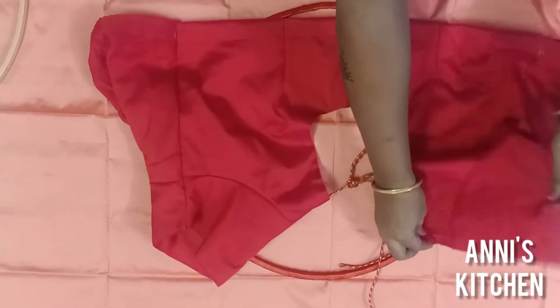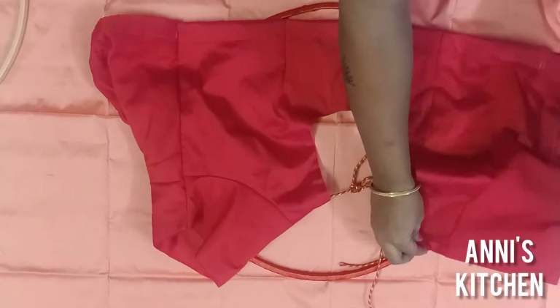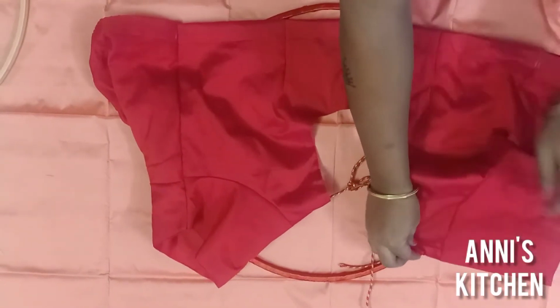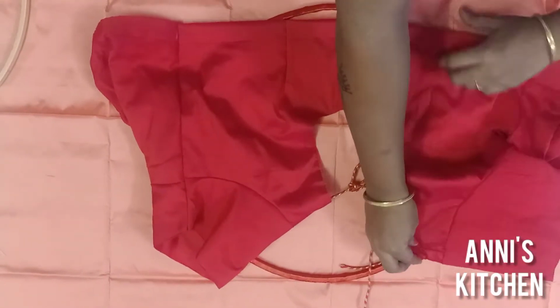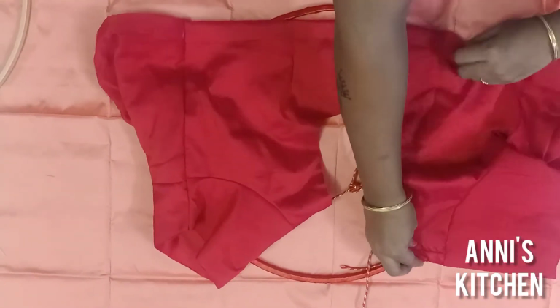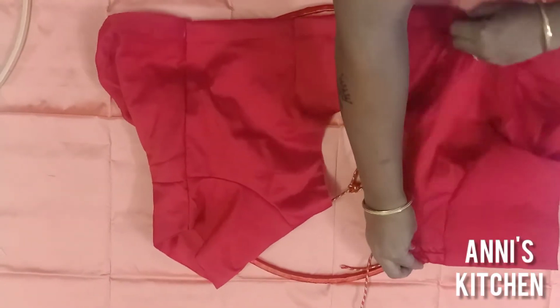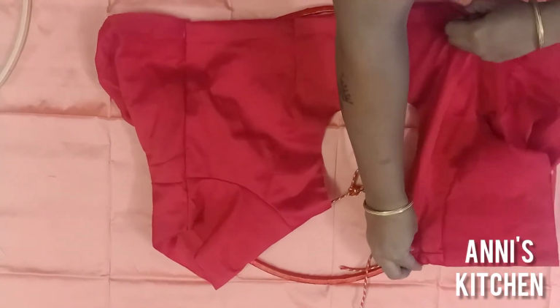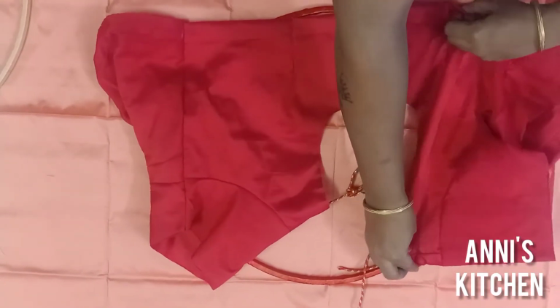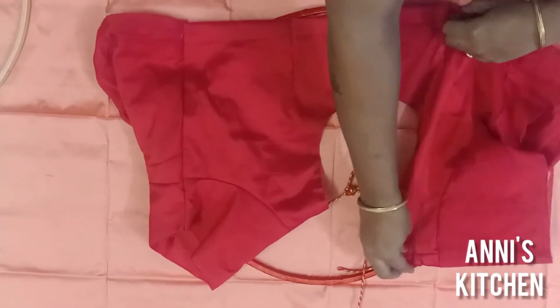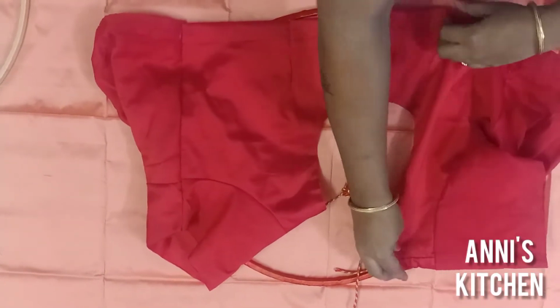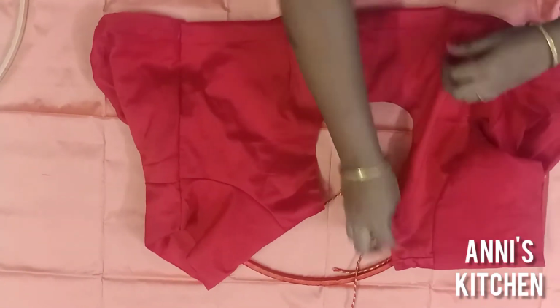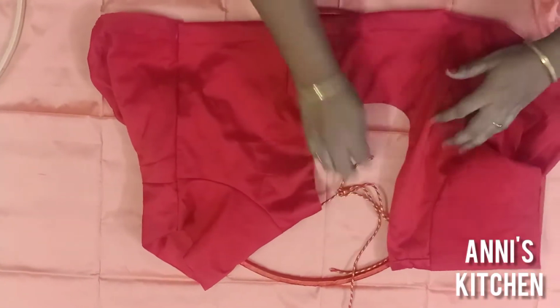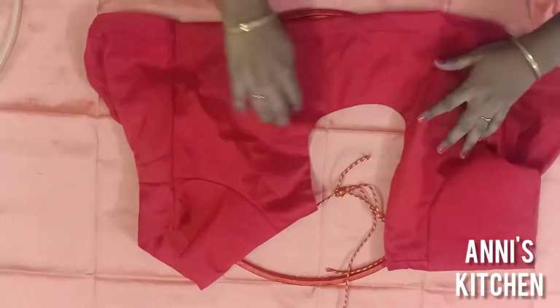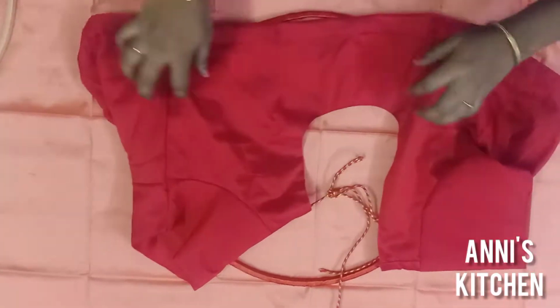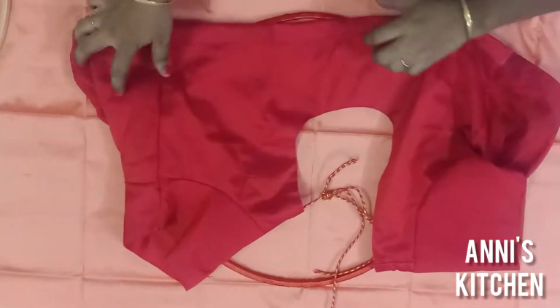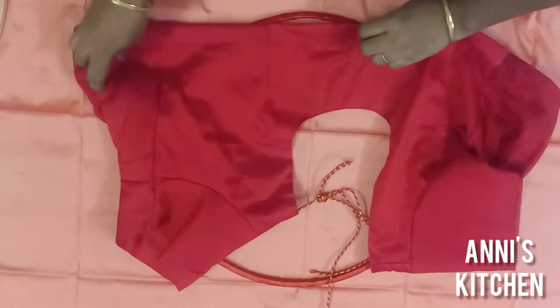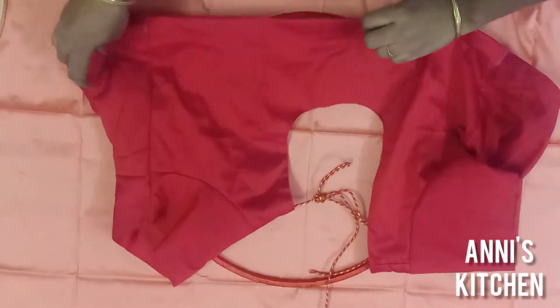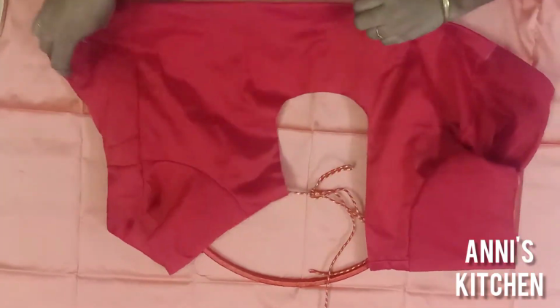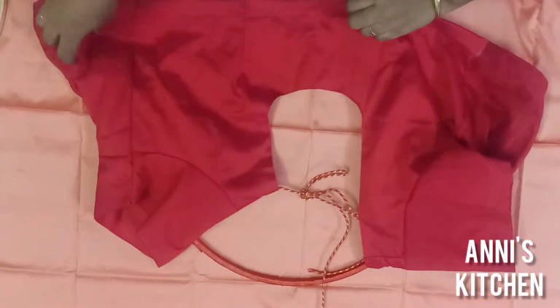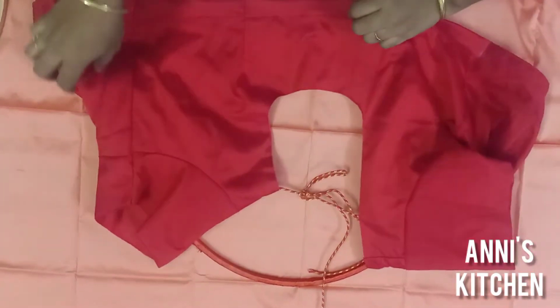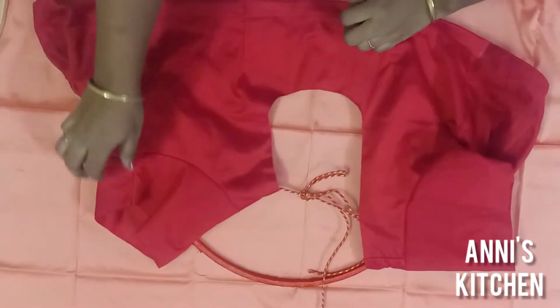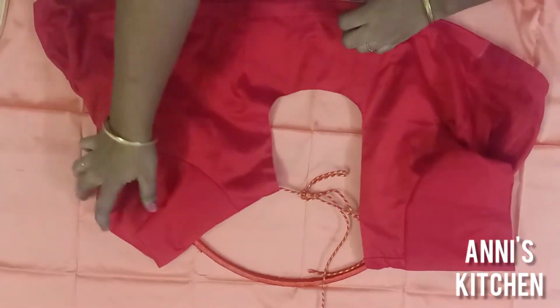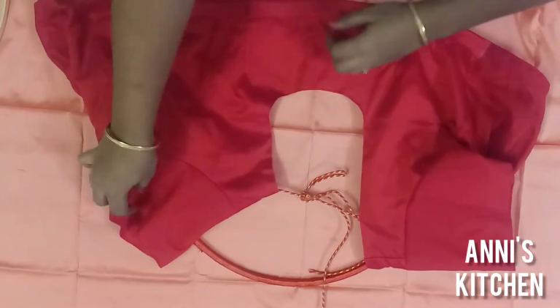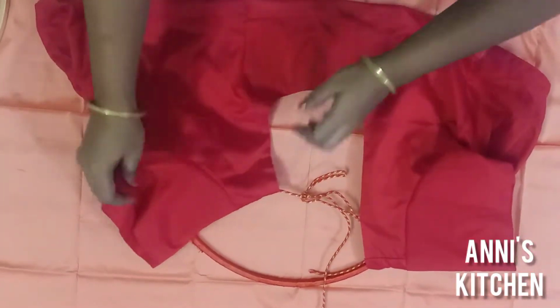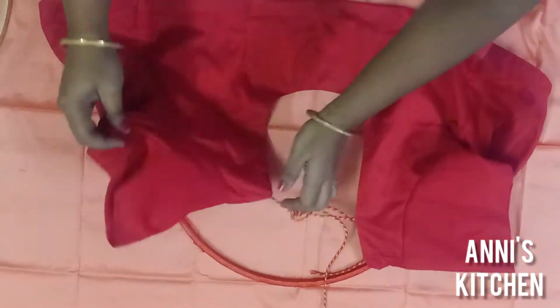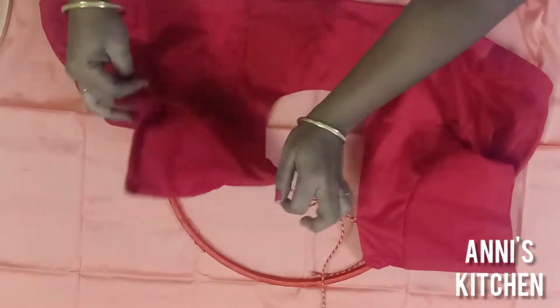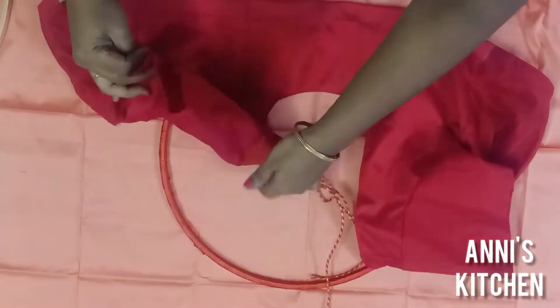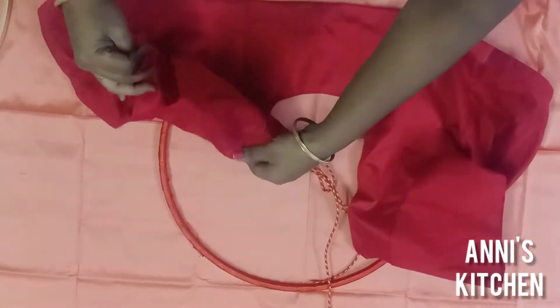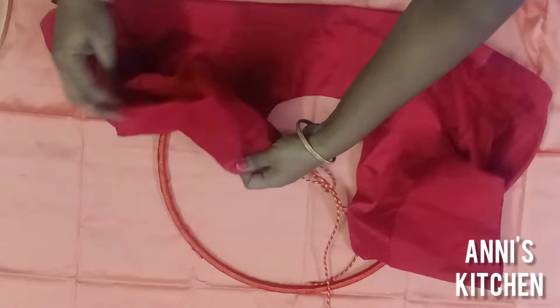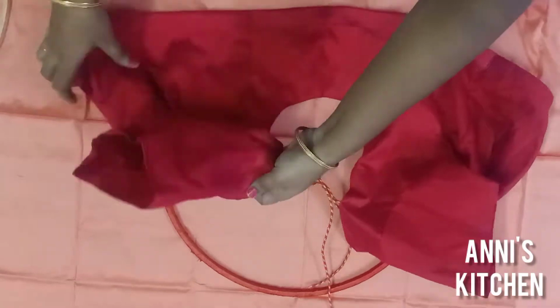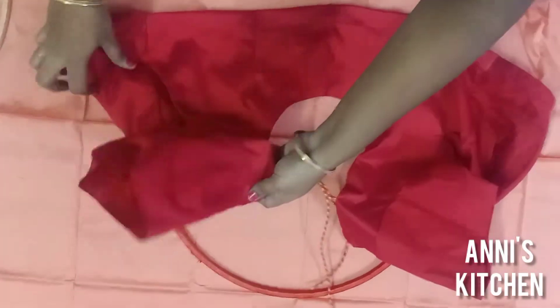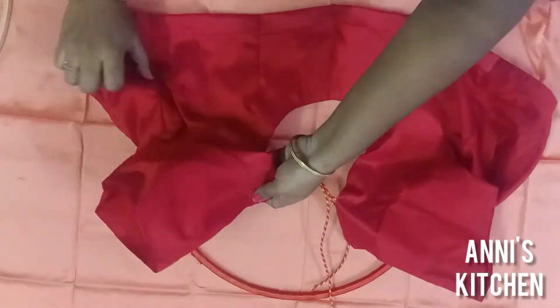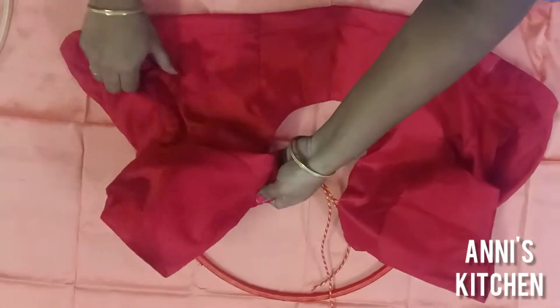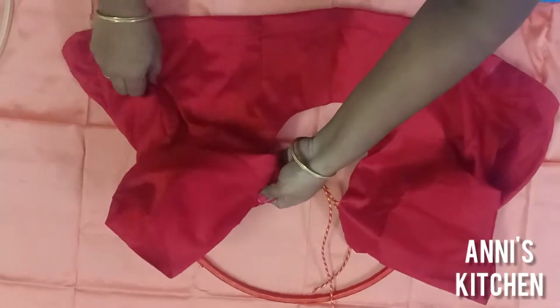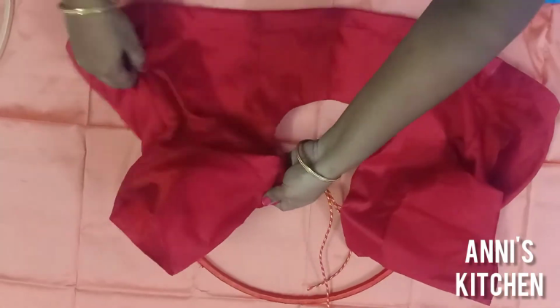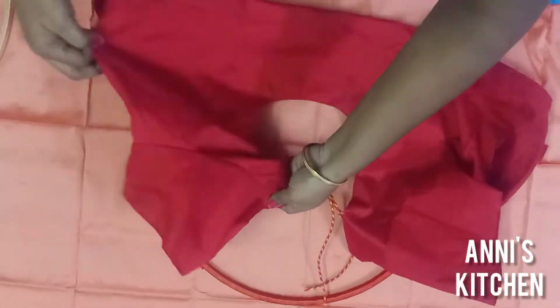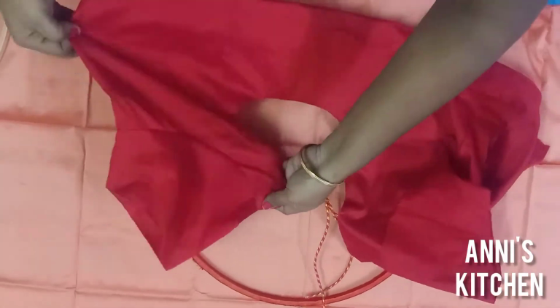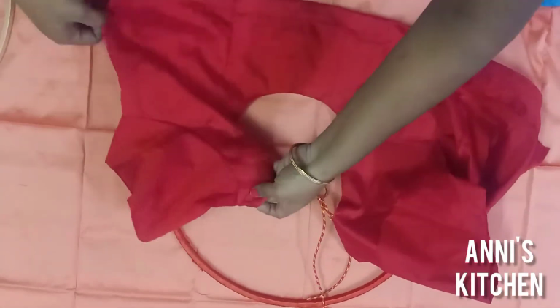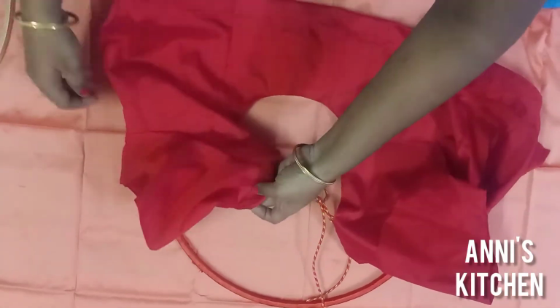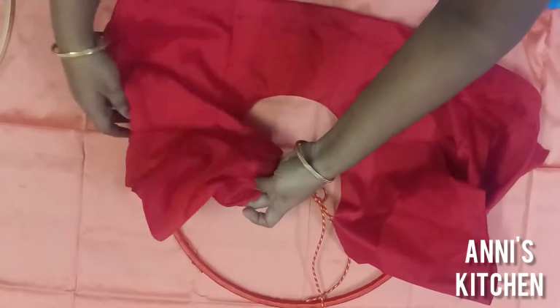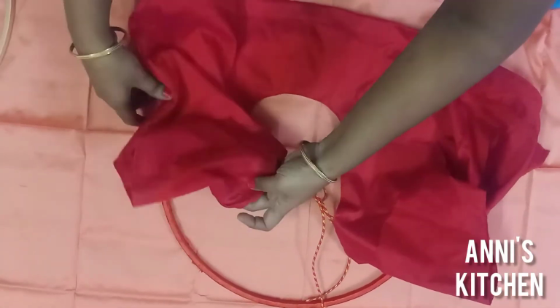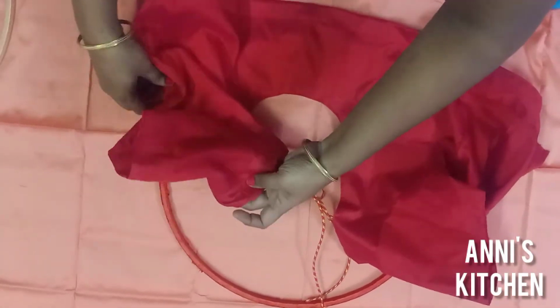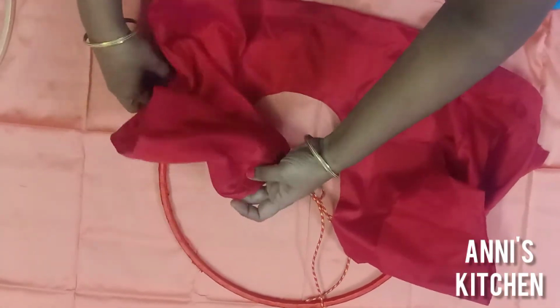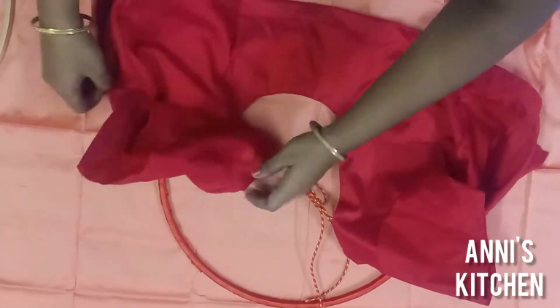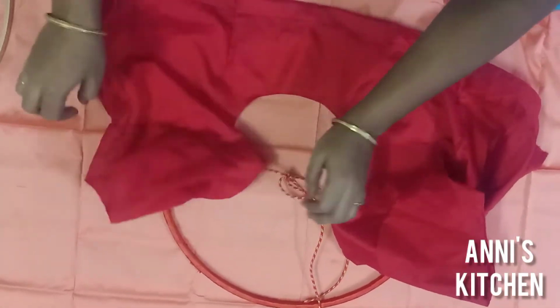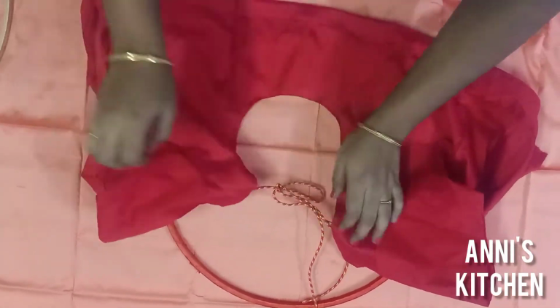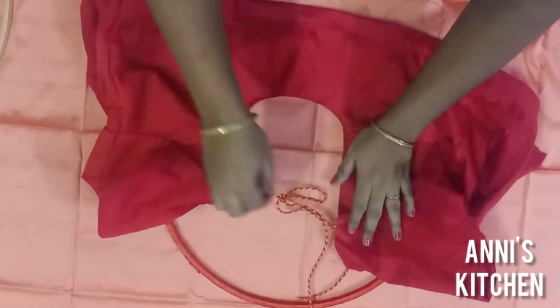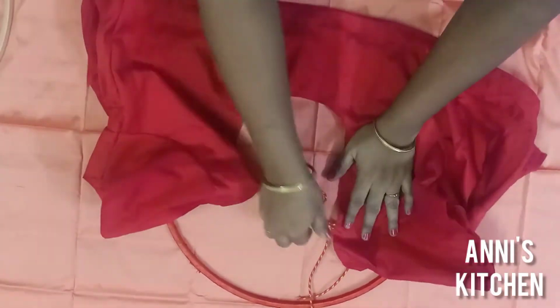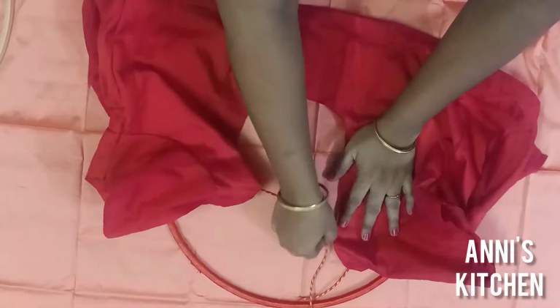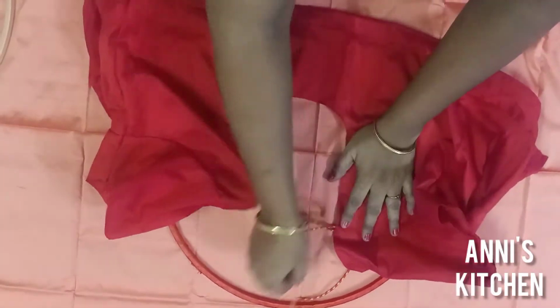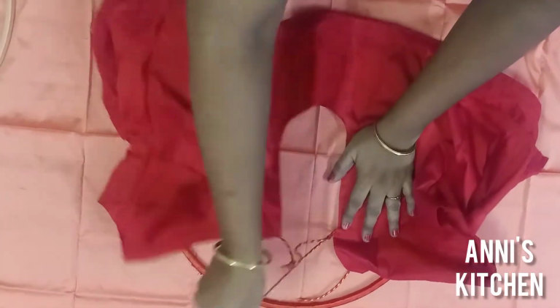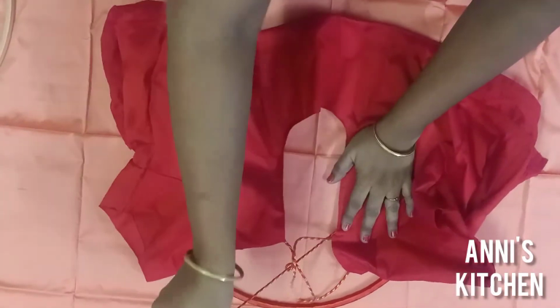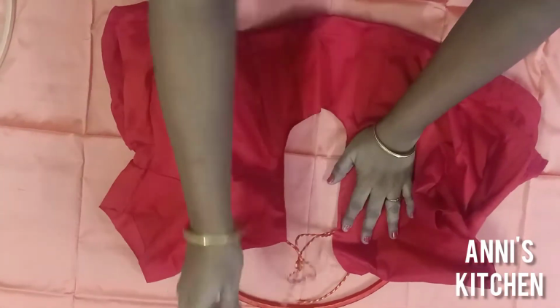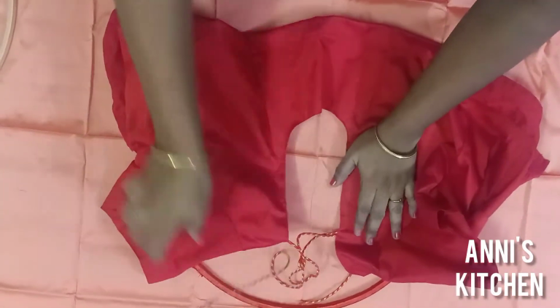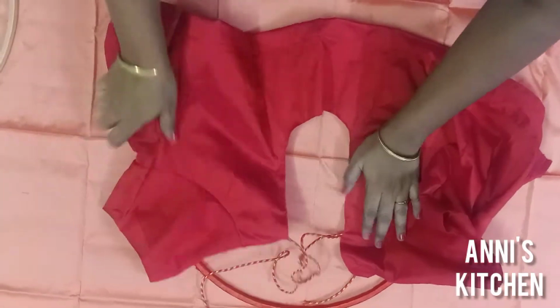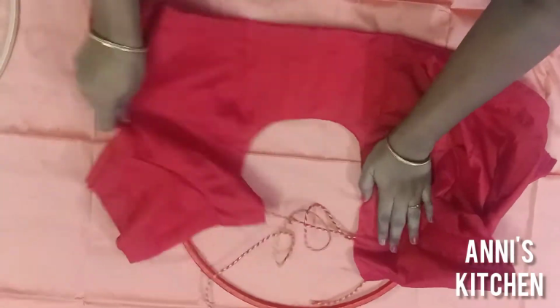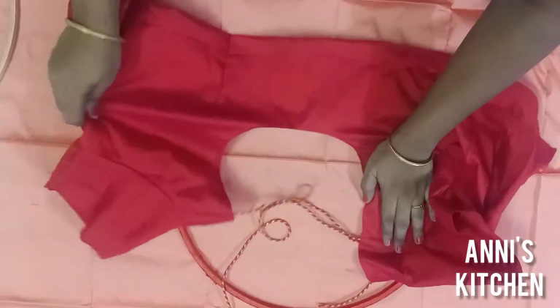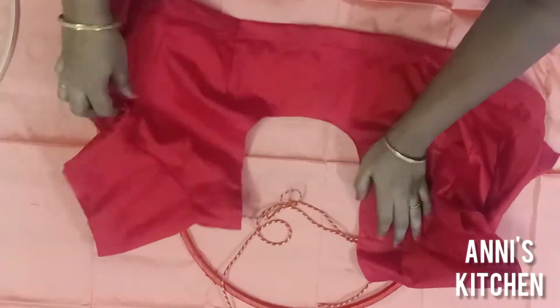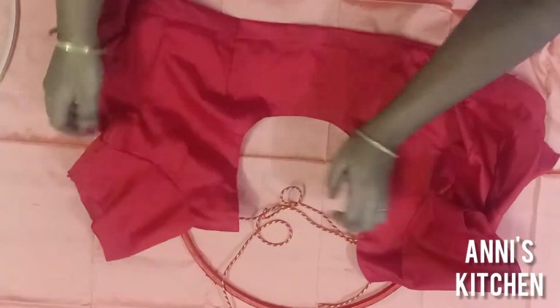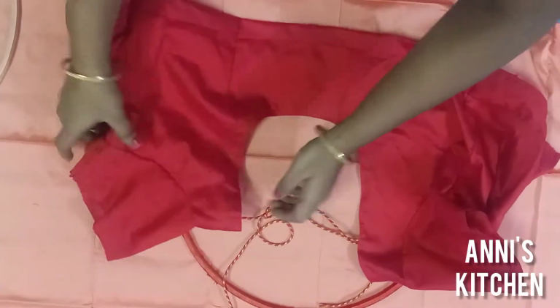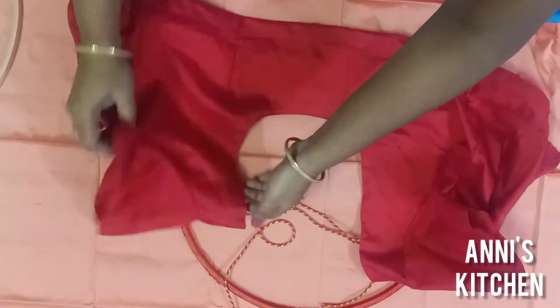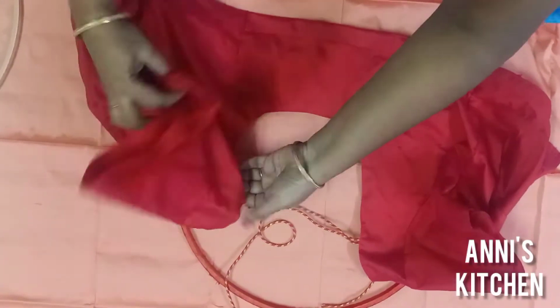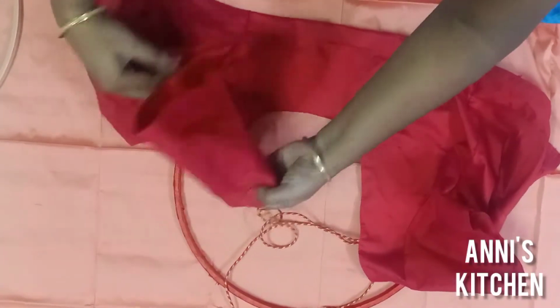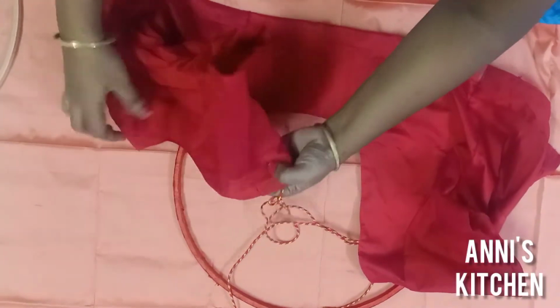The blouse has a small ring — put this ring in the middle. Use the ring as a shoulder part.